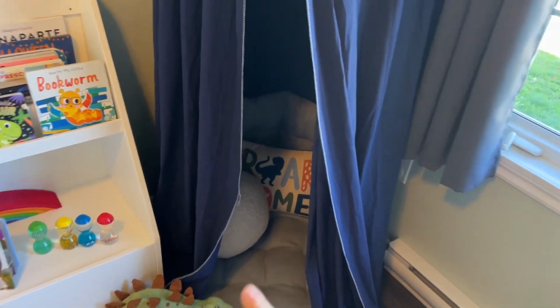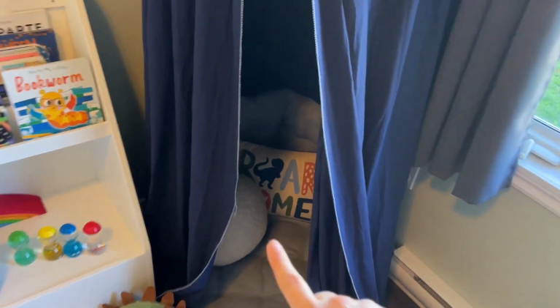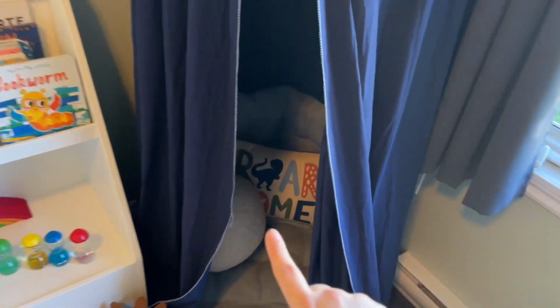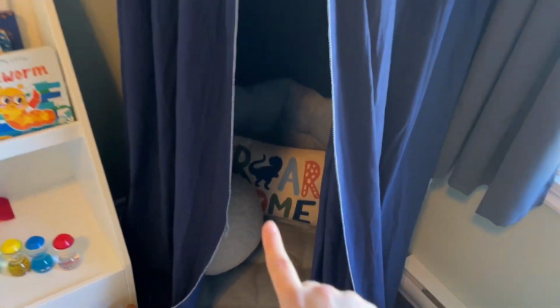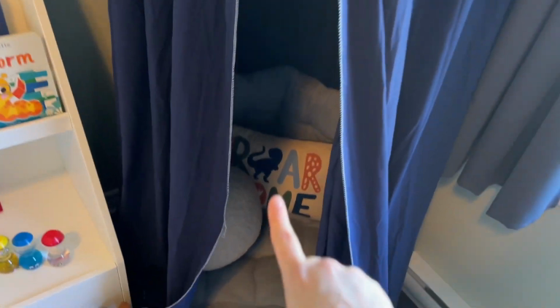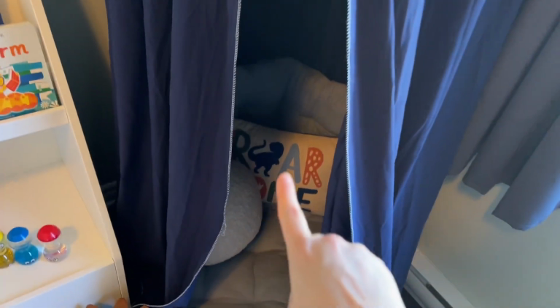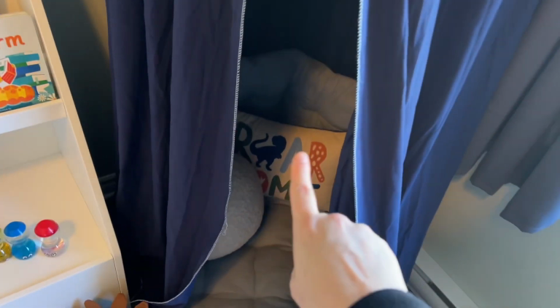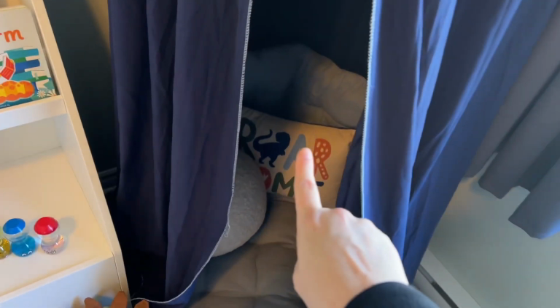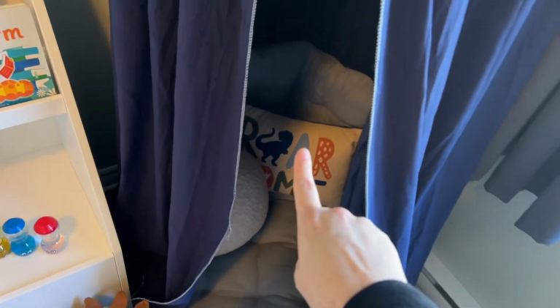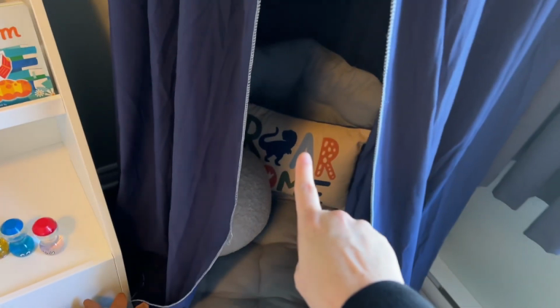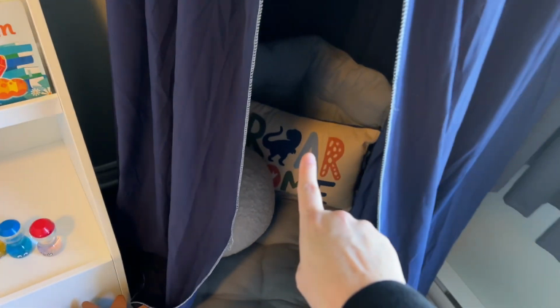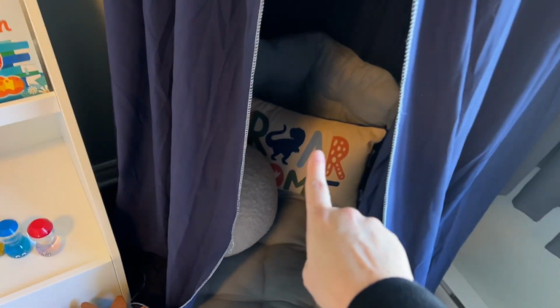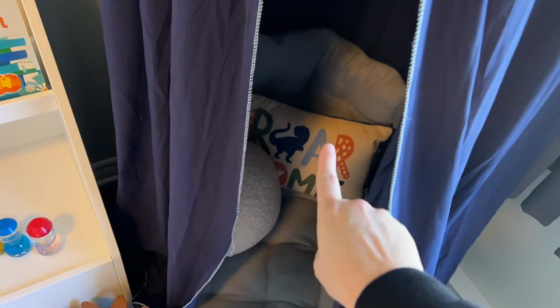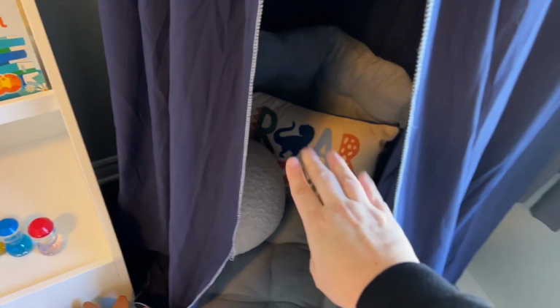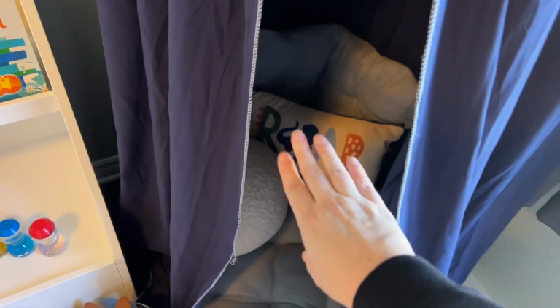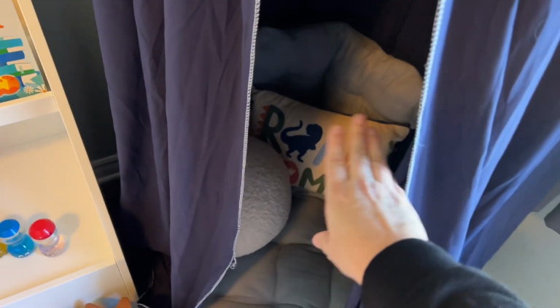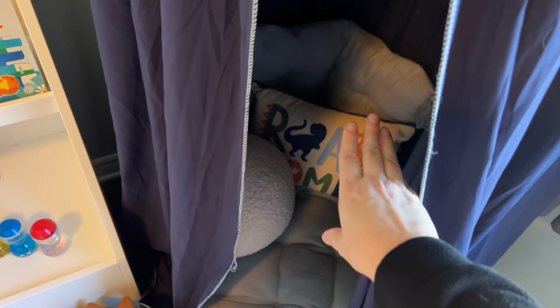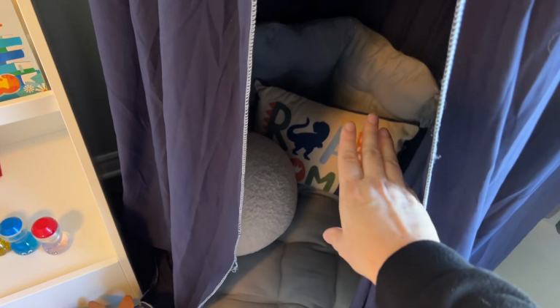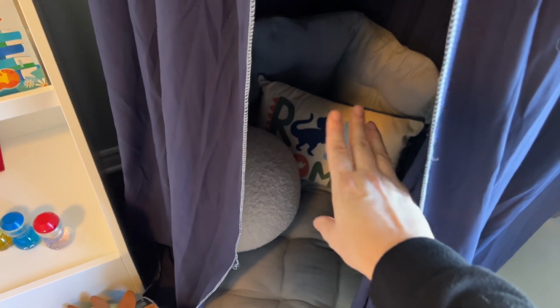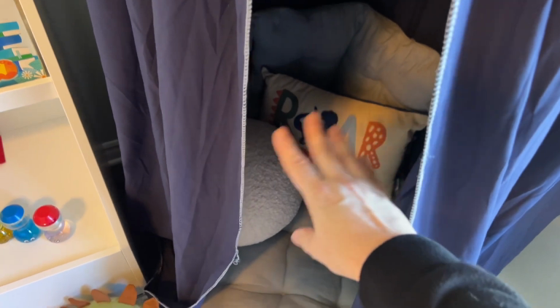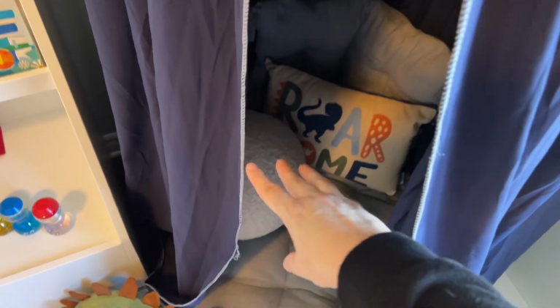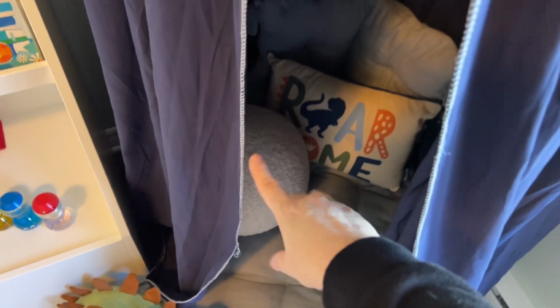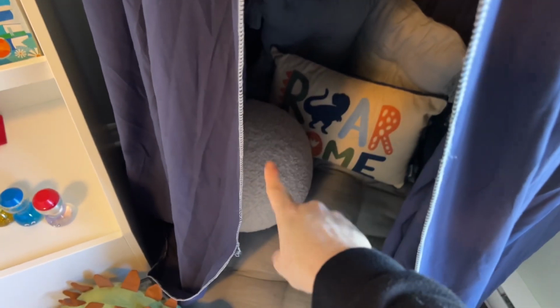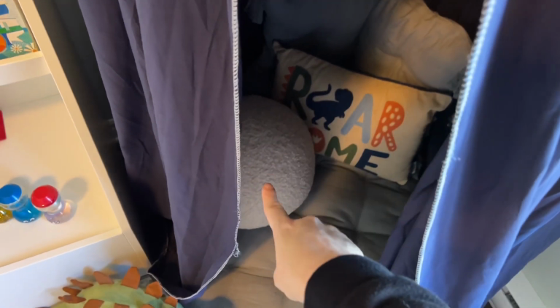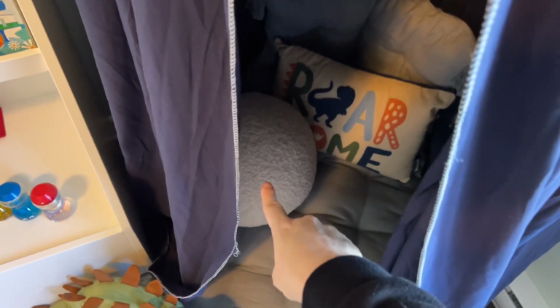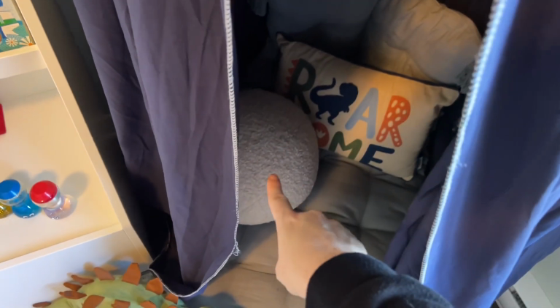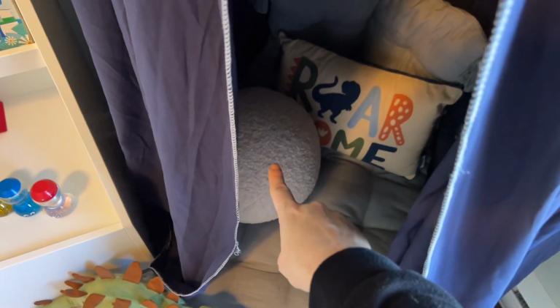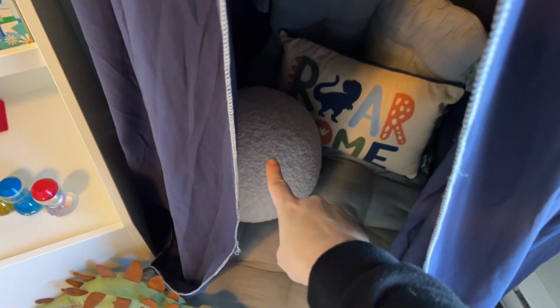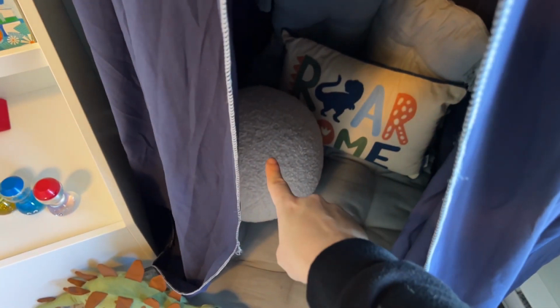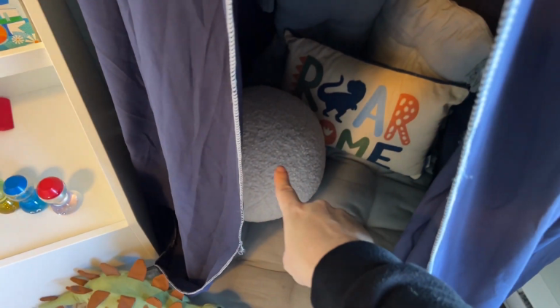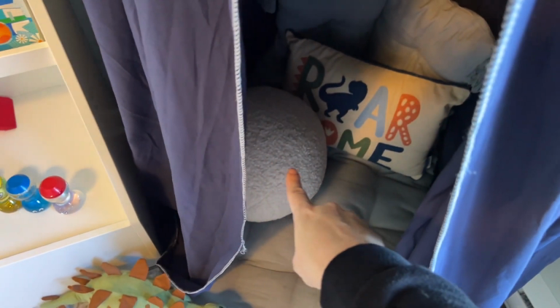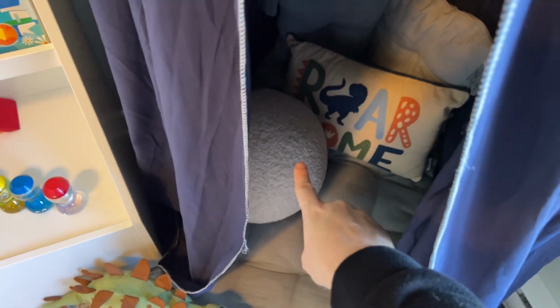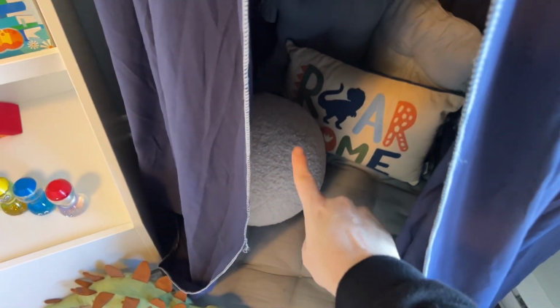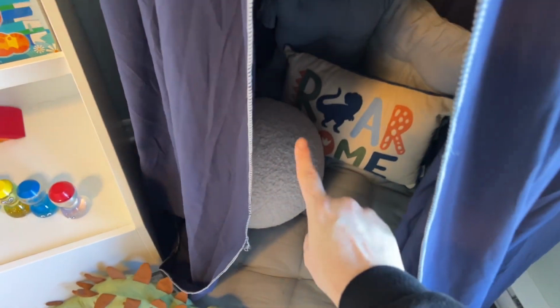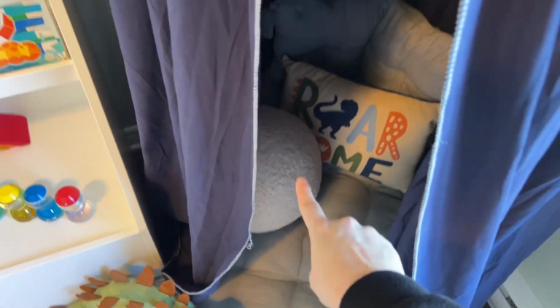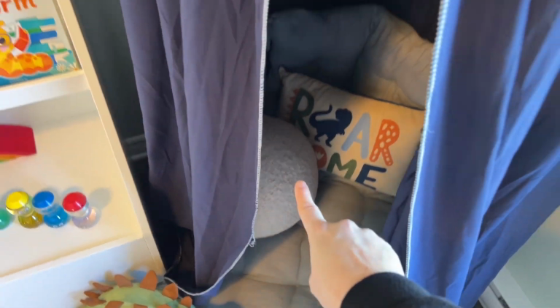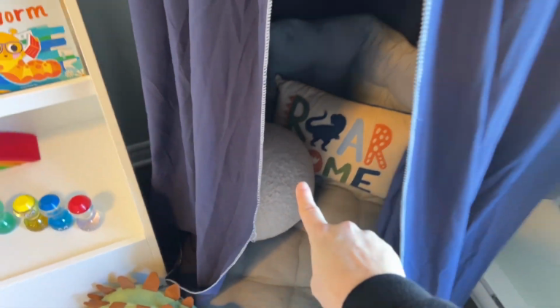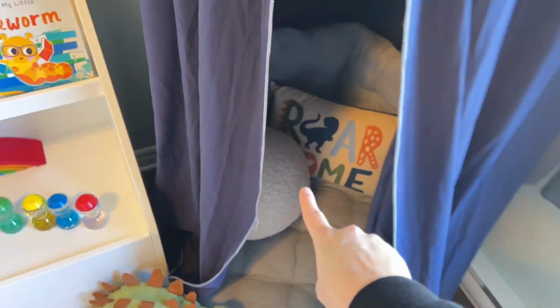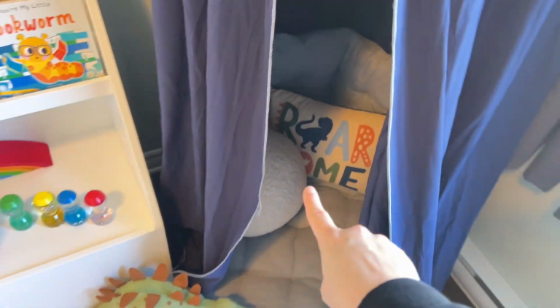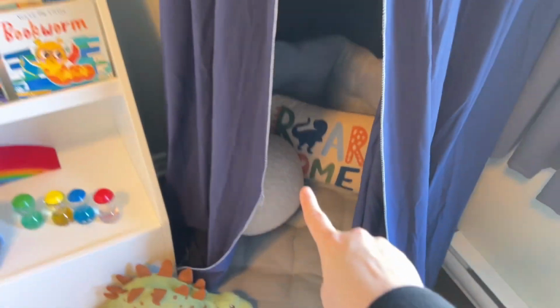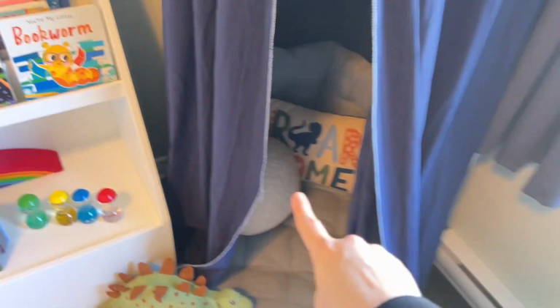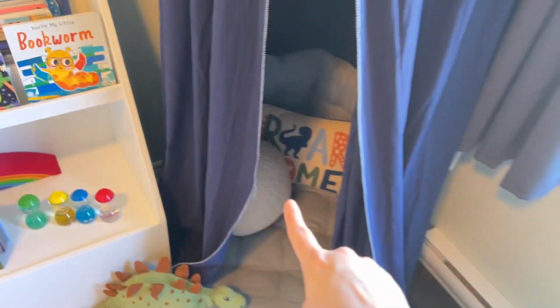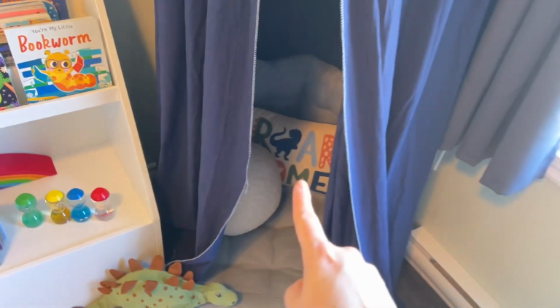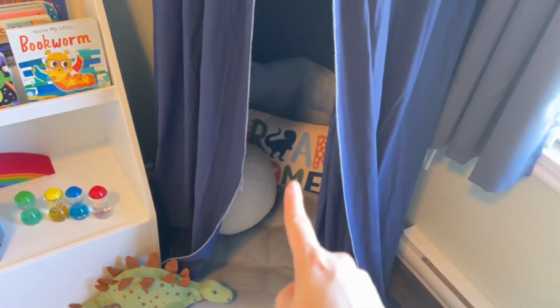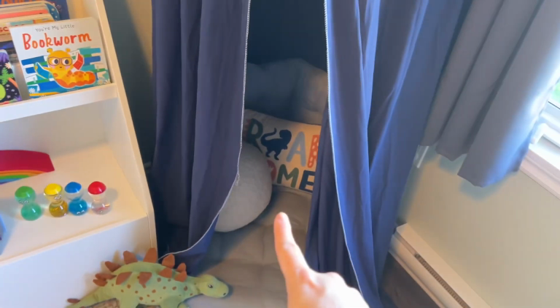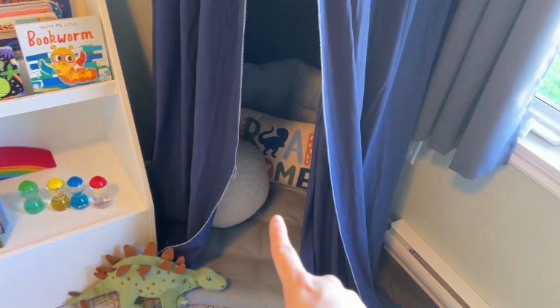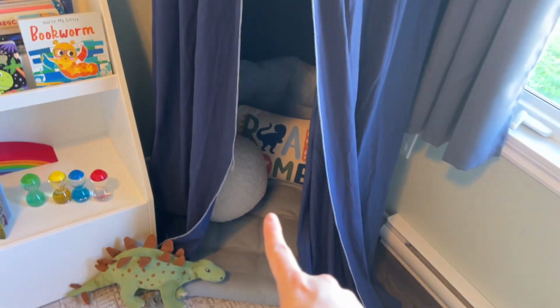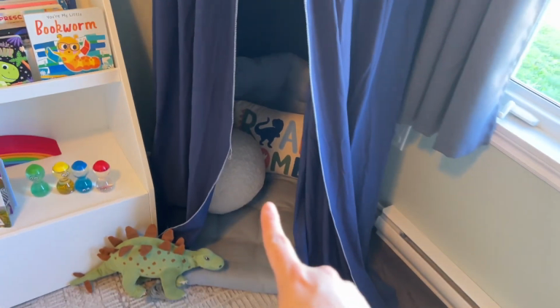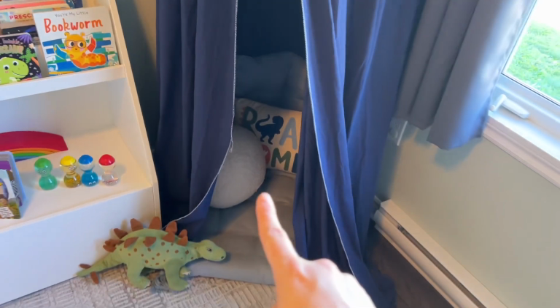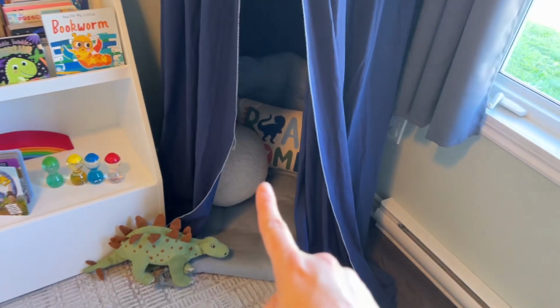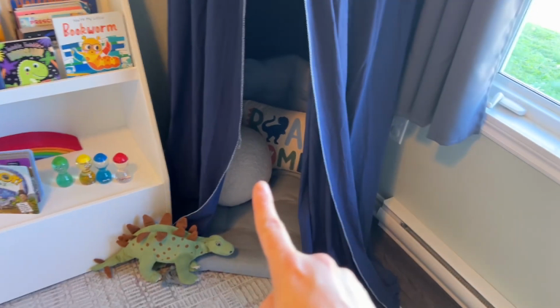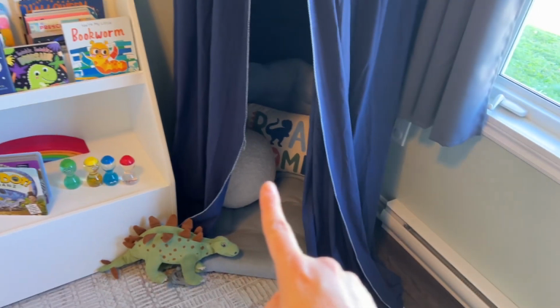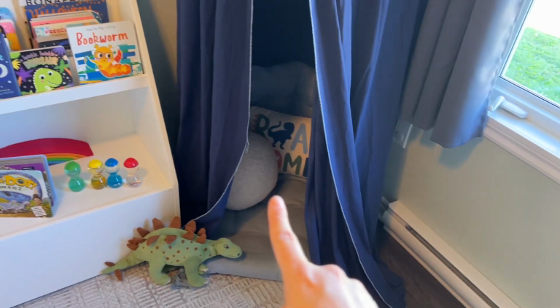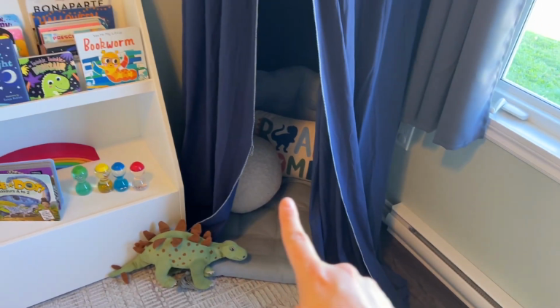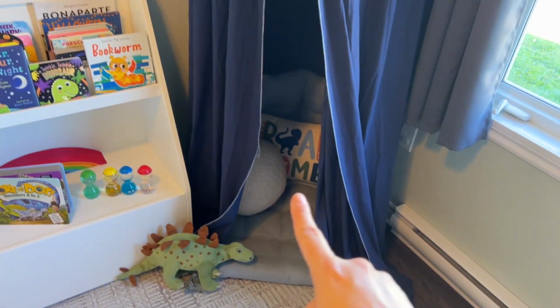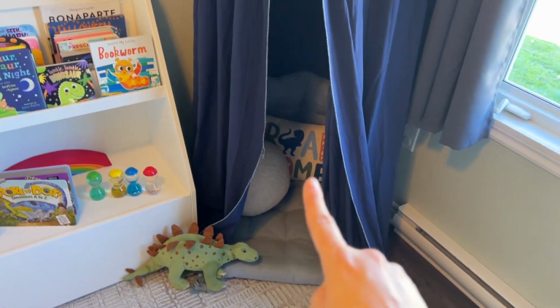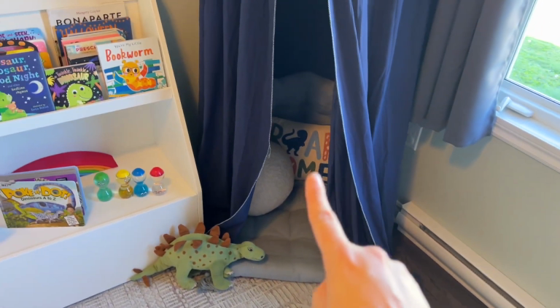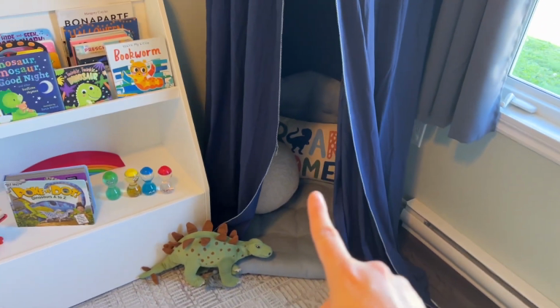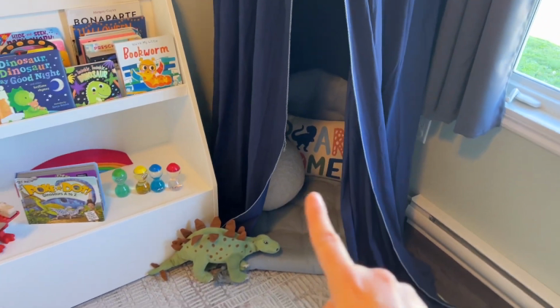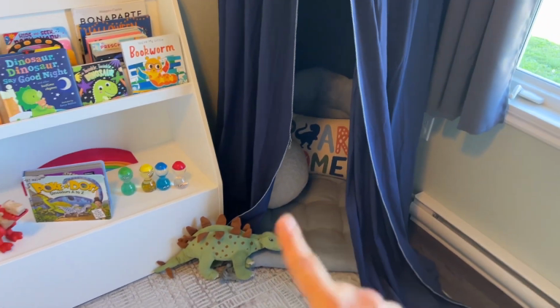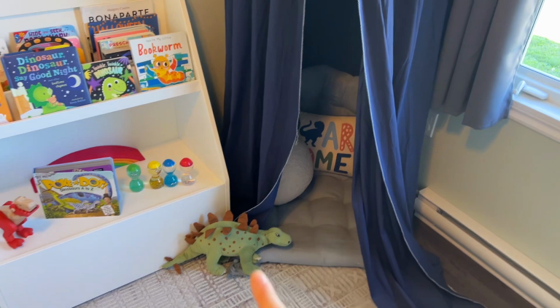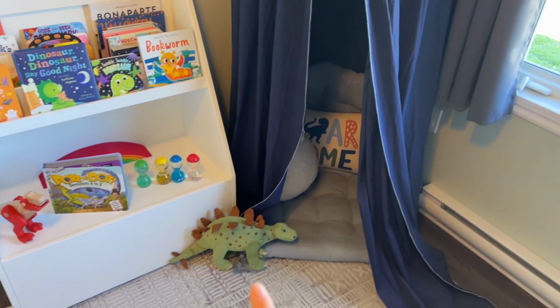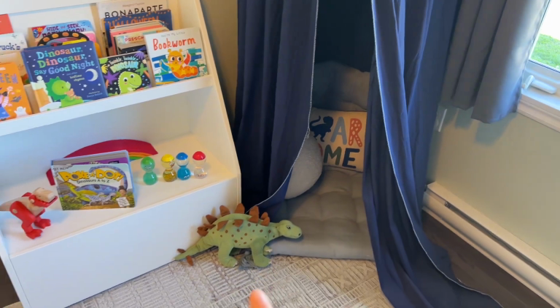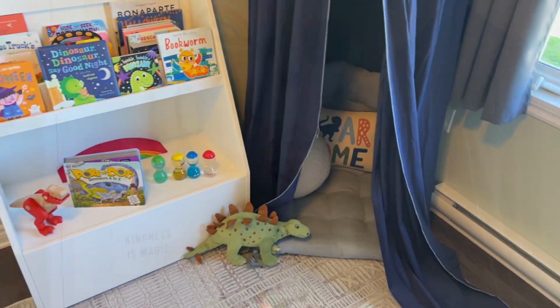This pillow here is from Marshalls and this one's from Indigo, which is a Canadian company — so if you're Canadian you know what I'm talking about.